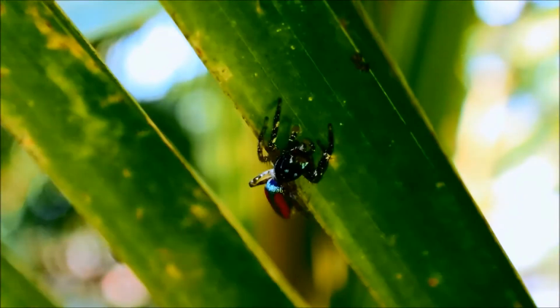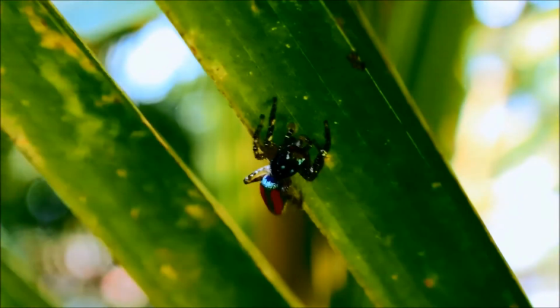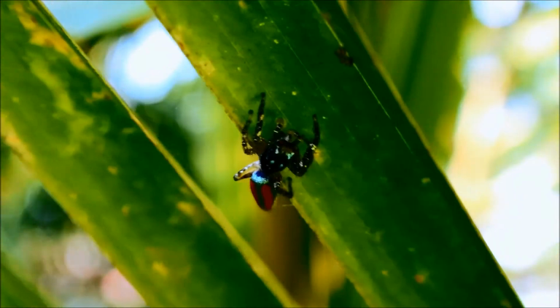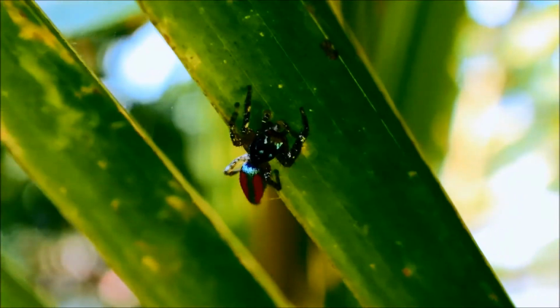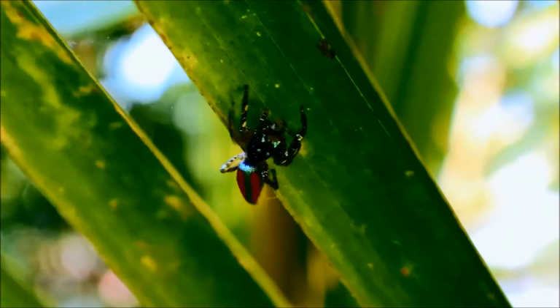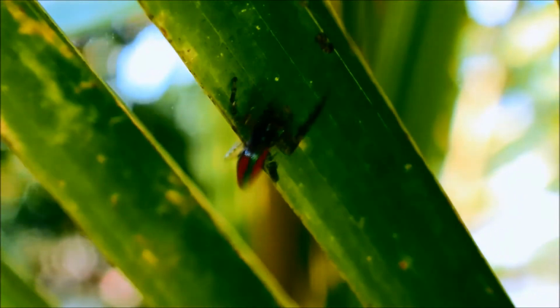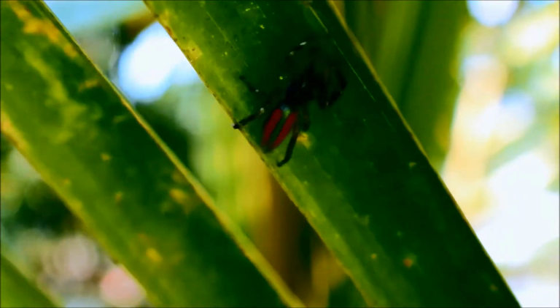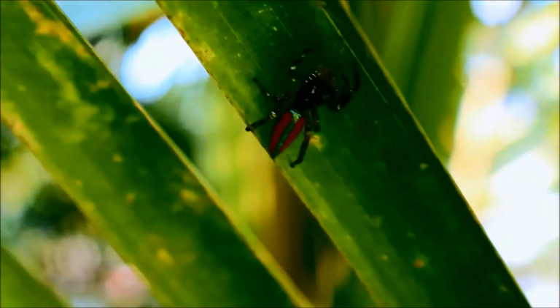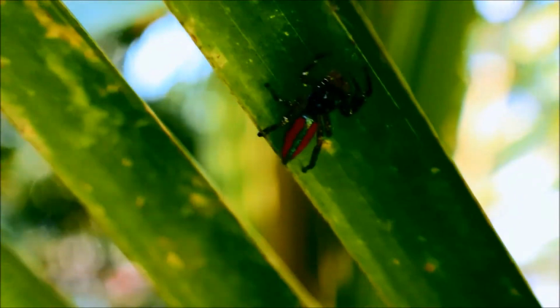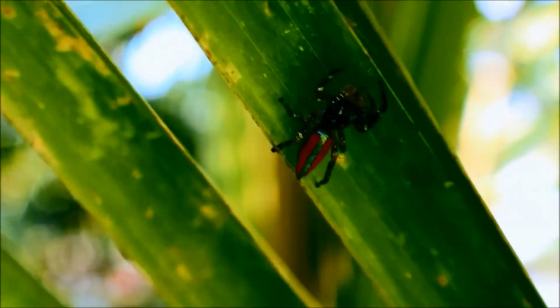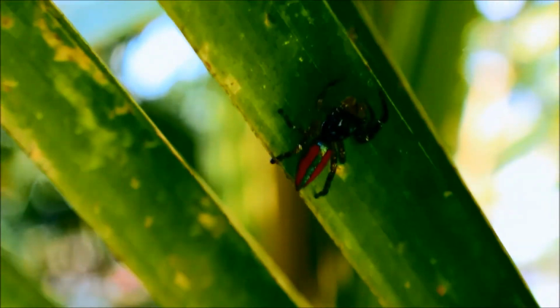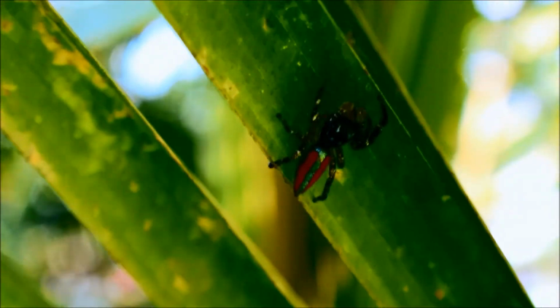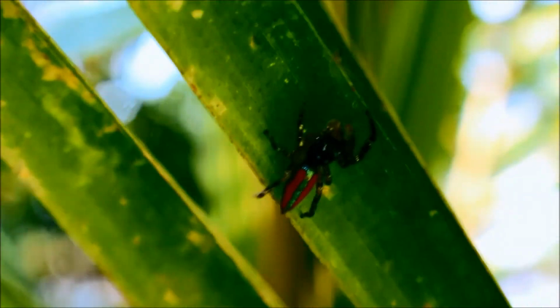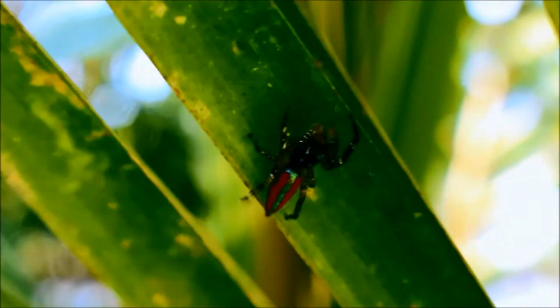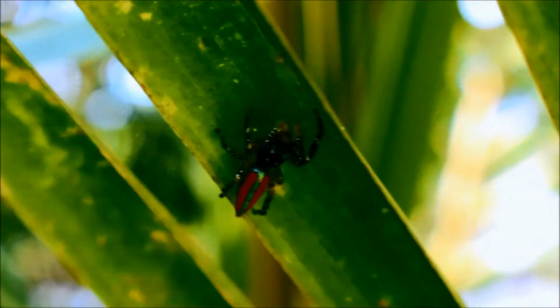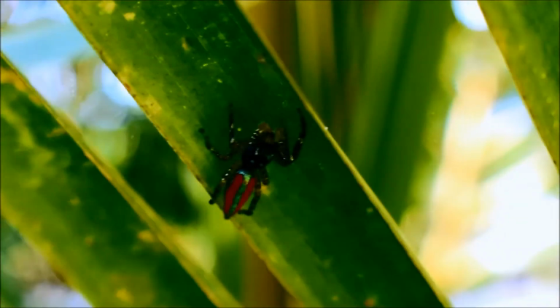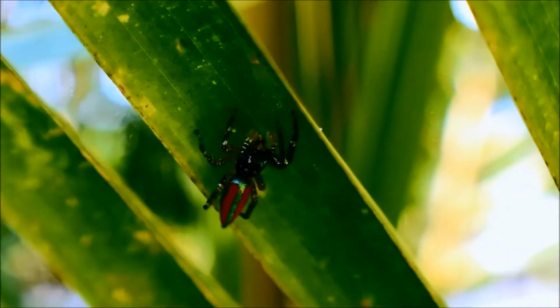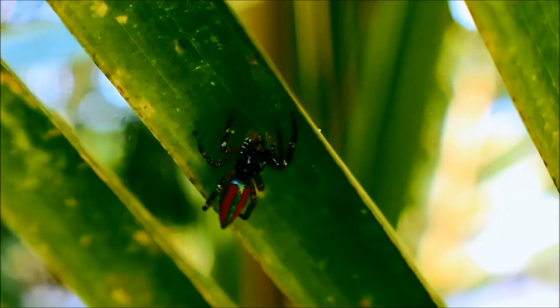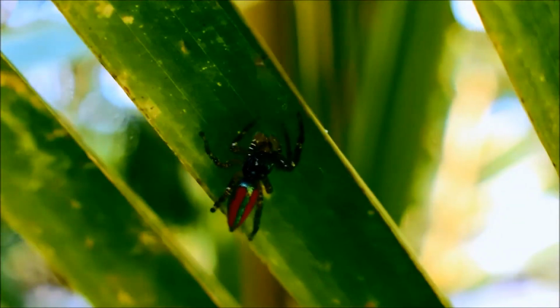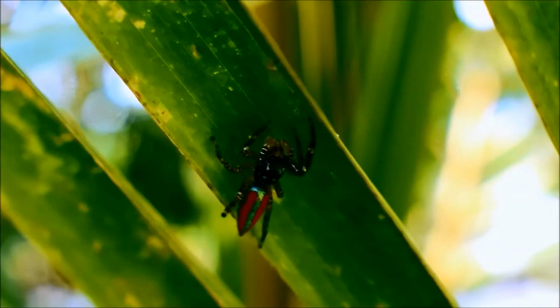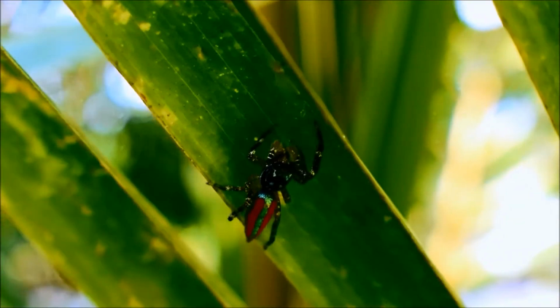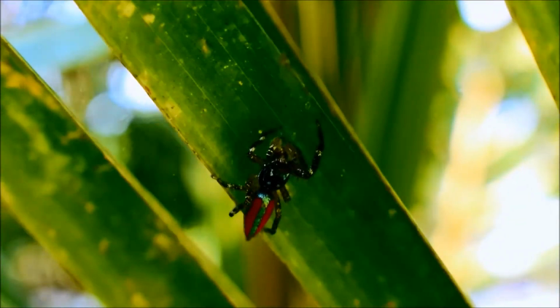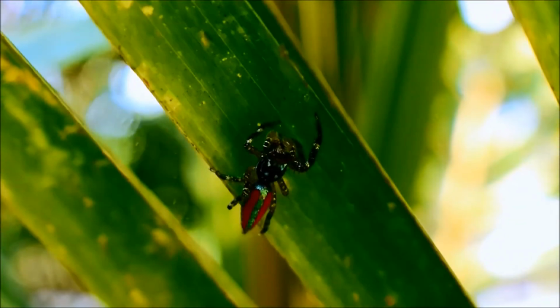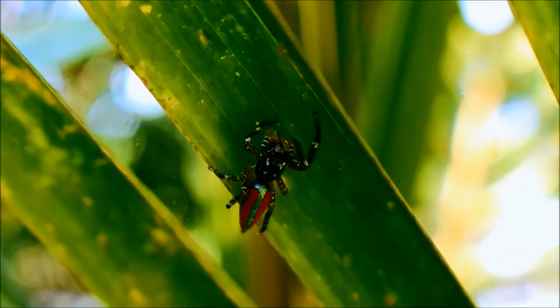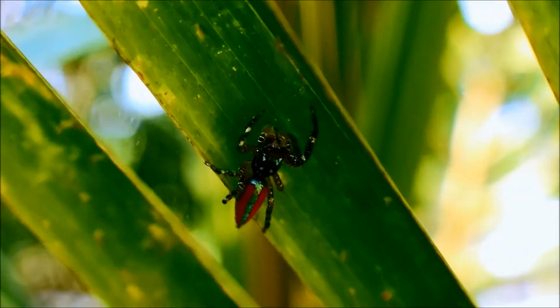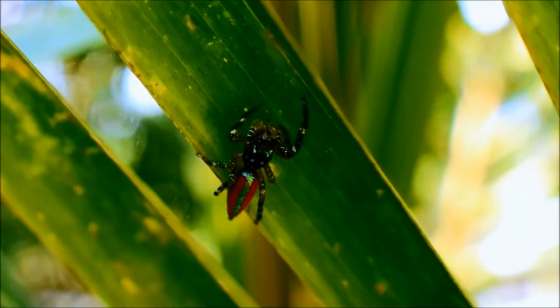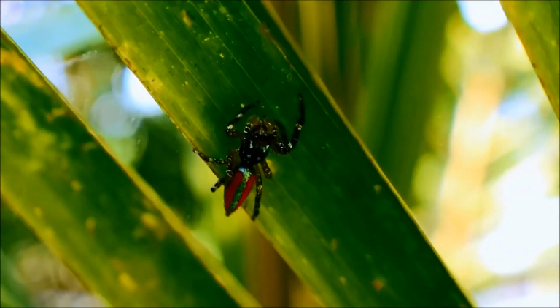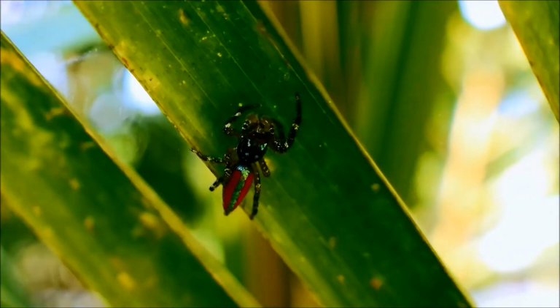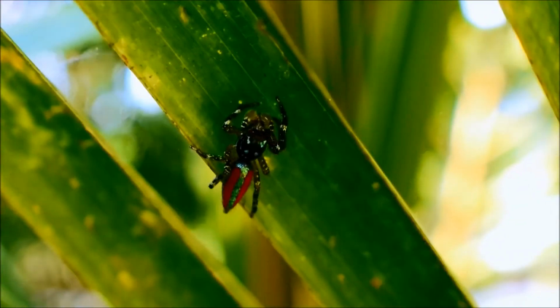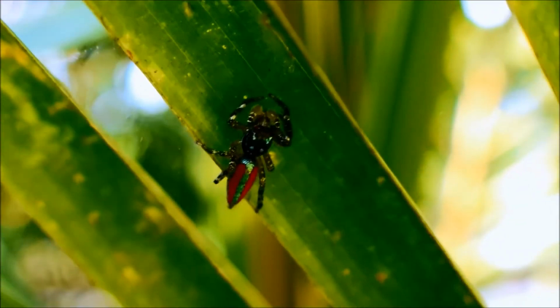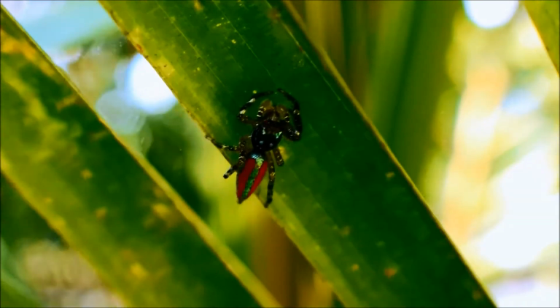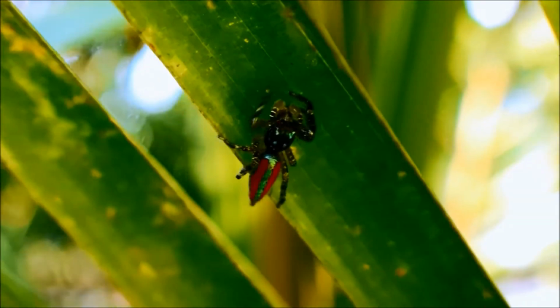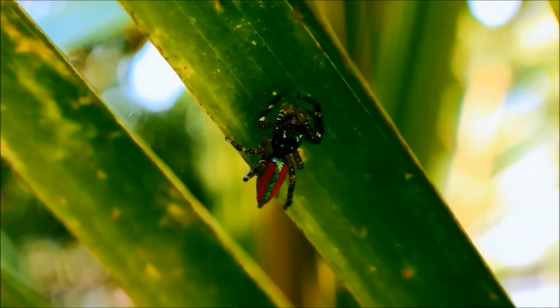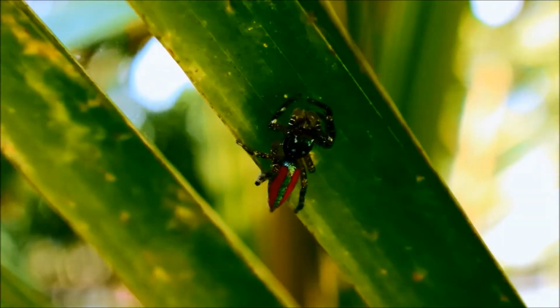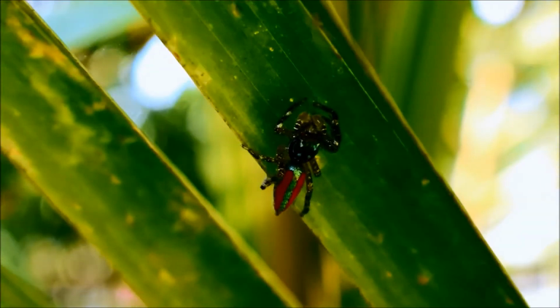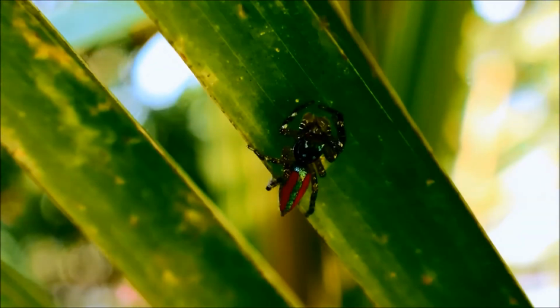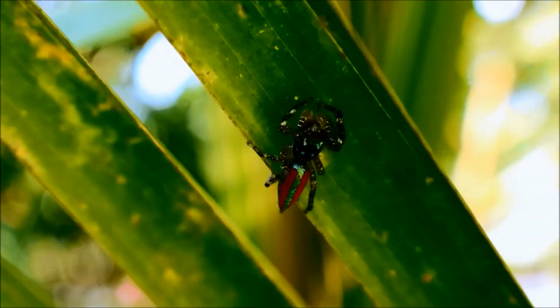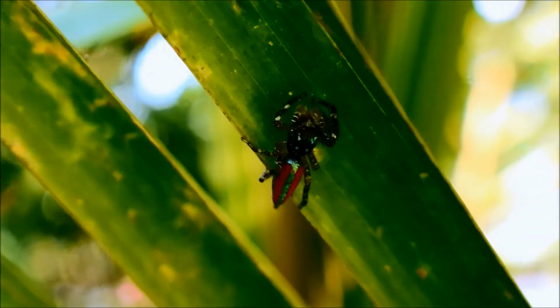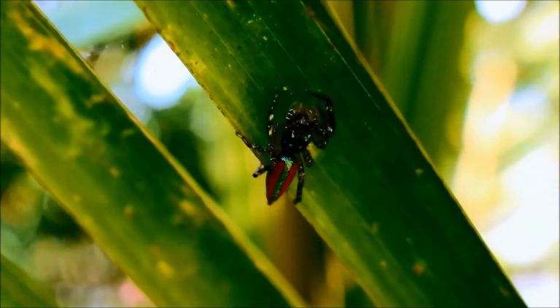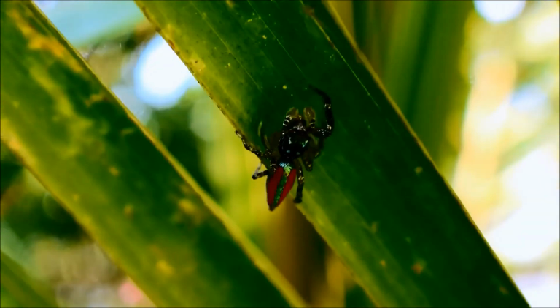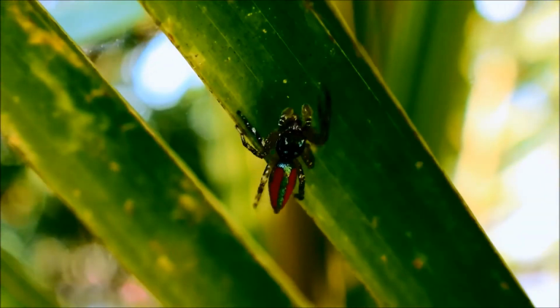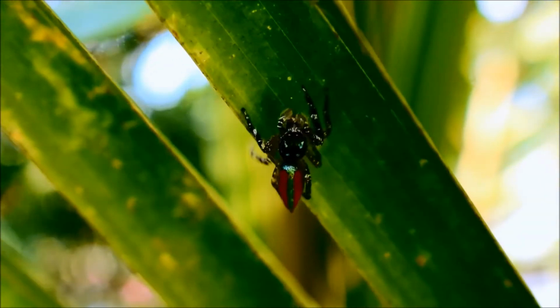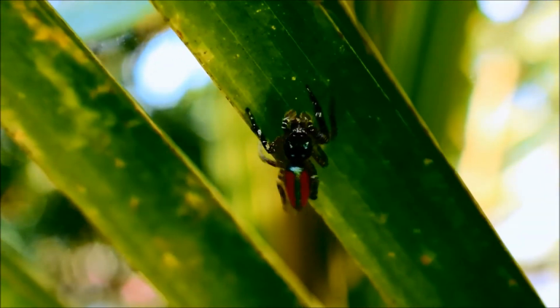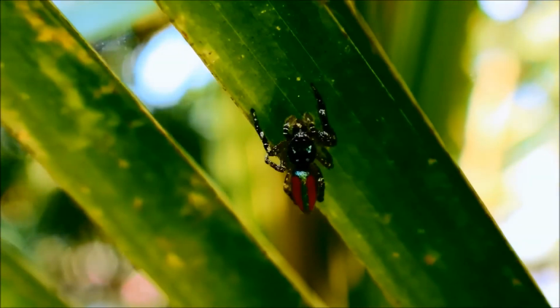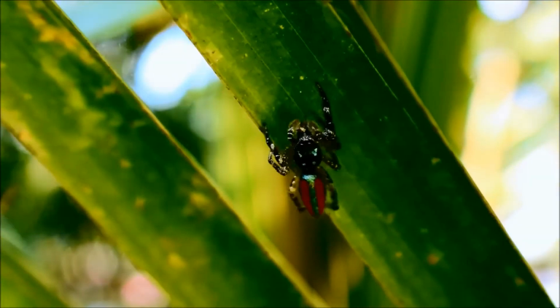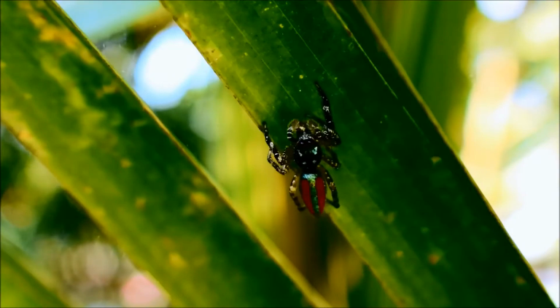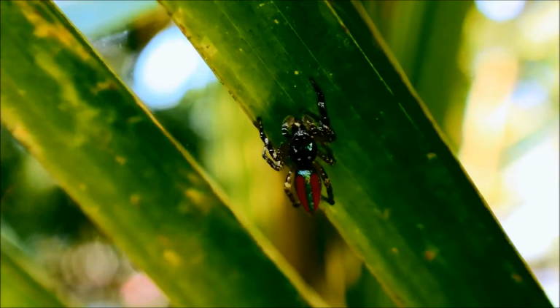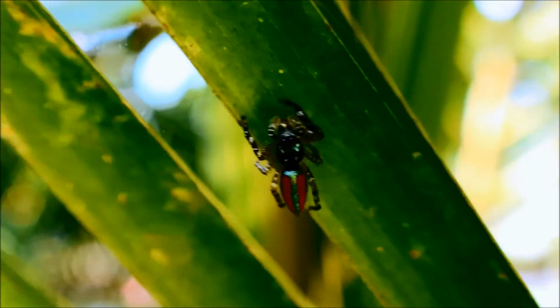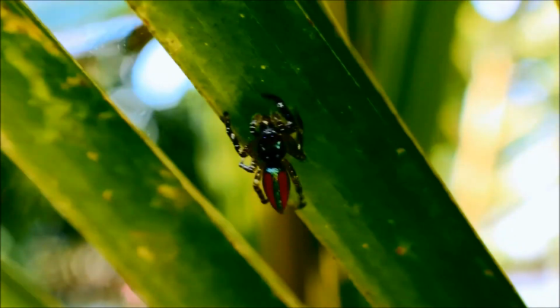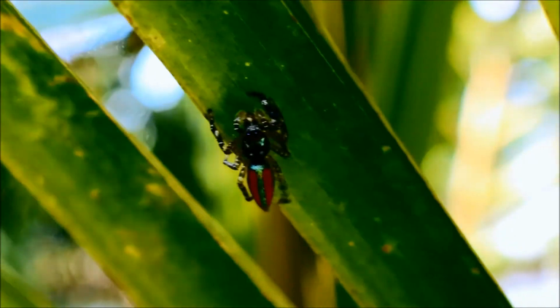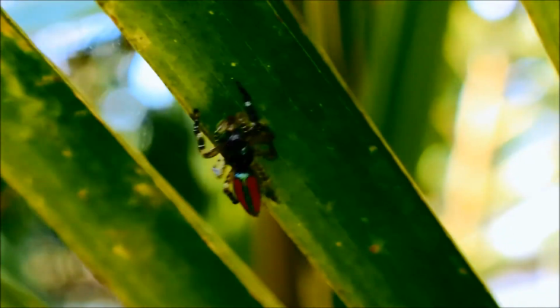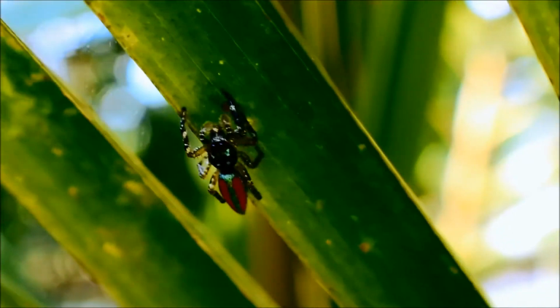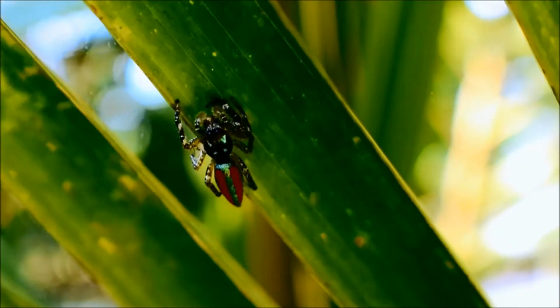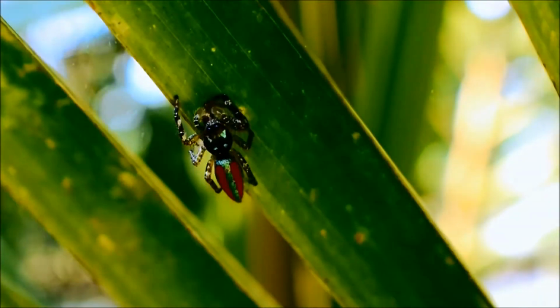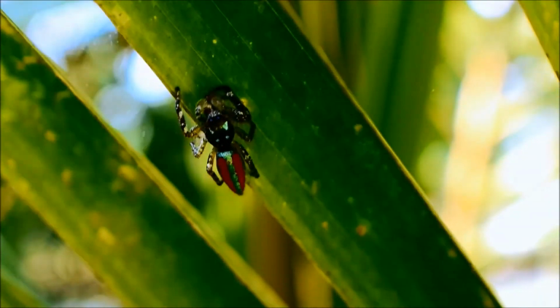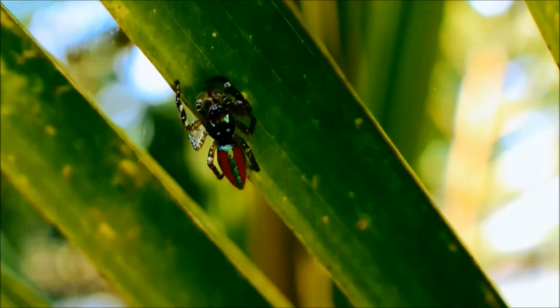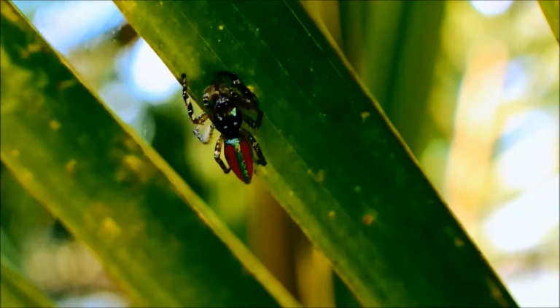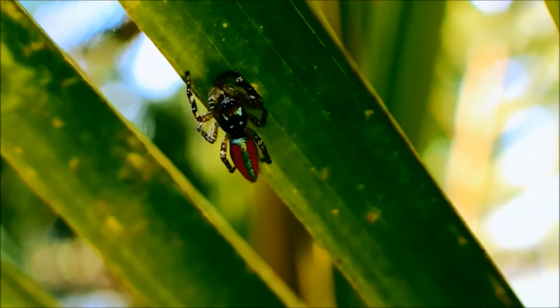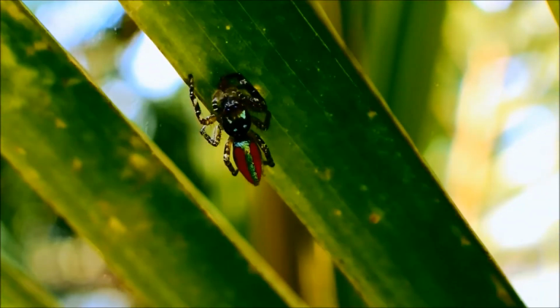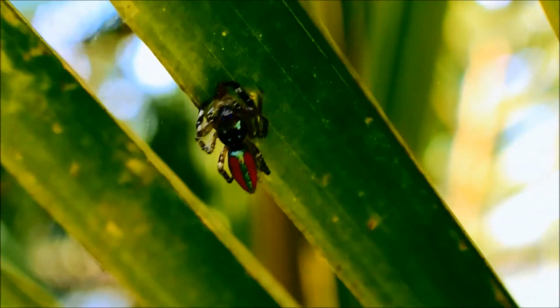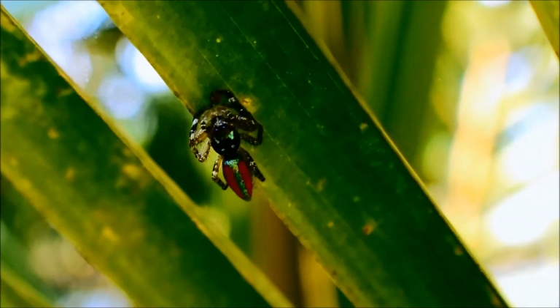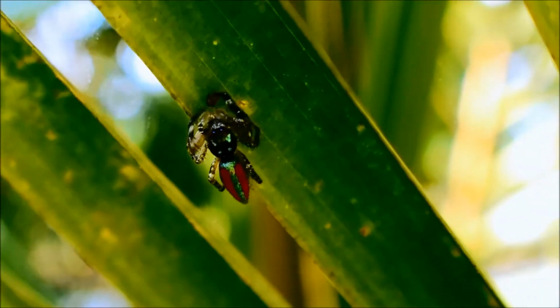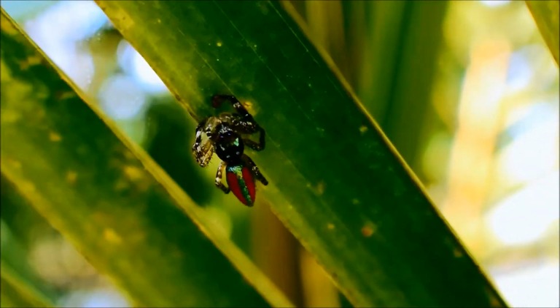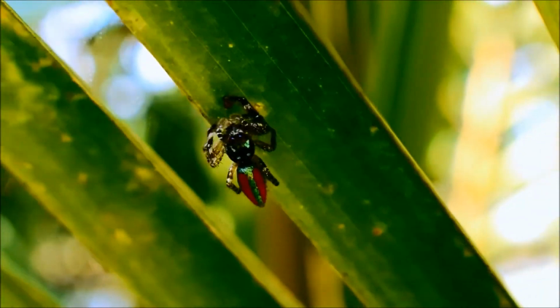Hey everyone, Andrew here. Welcome to my latest video. In this video we see a really beautiful jumping spider.